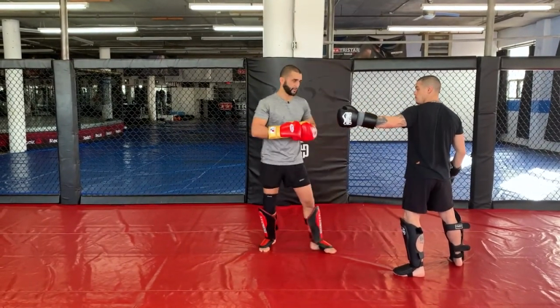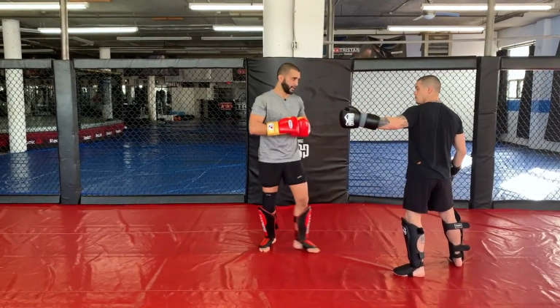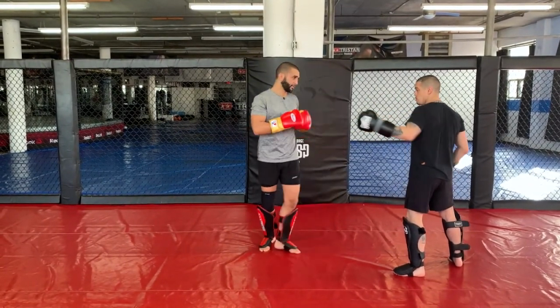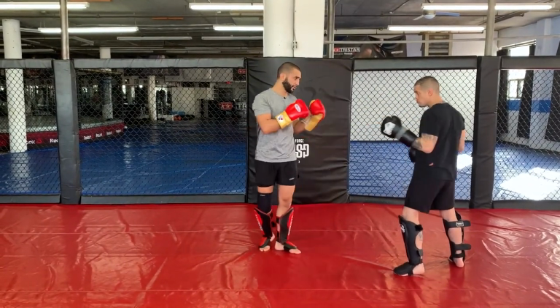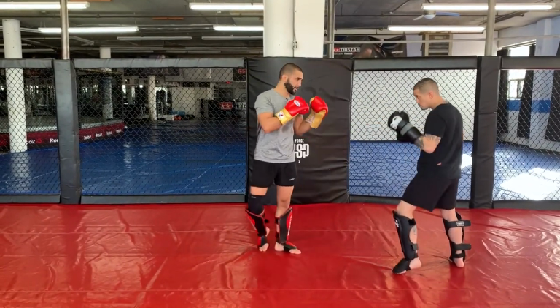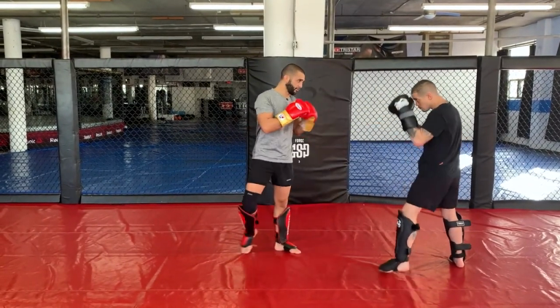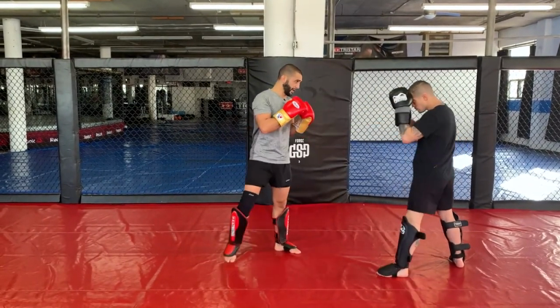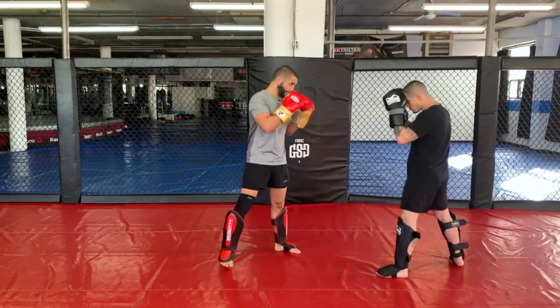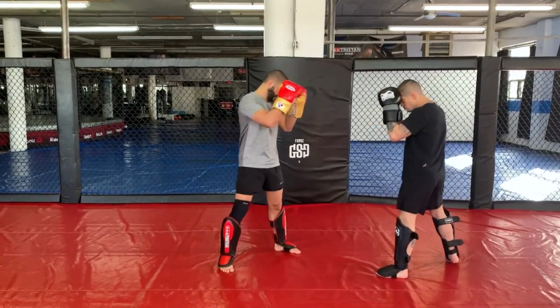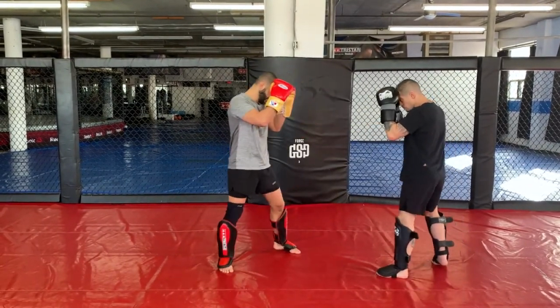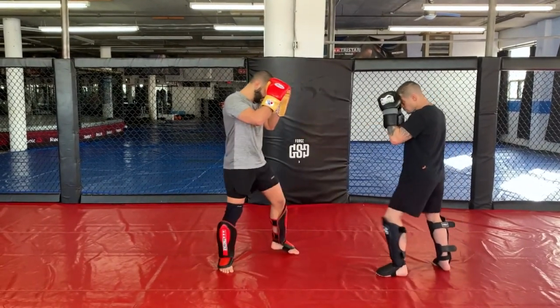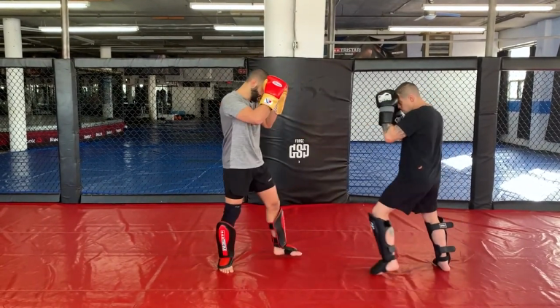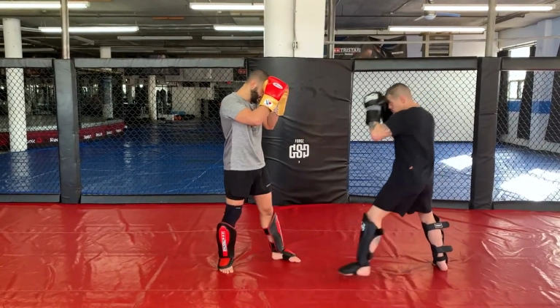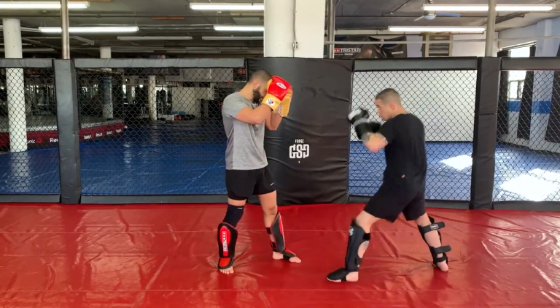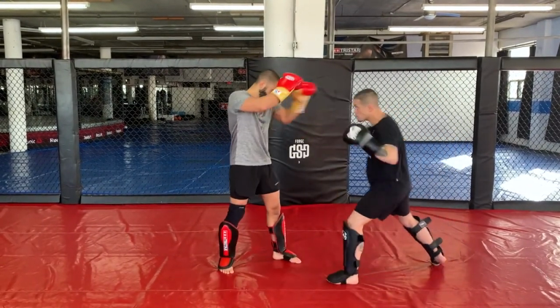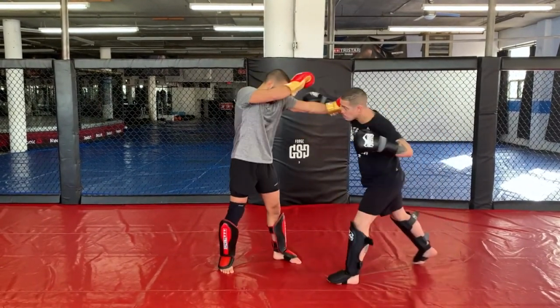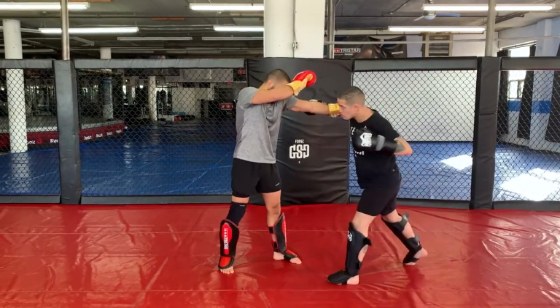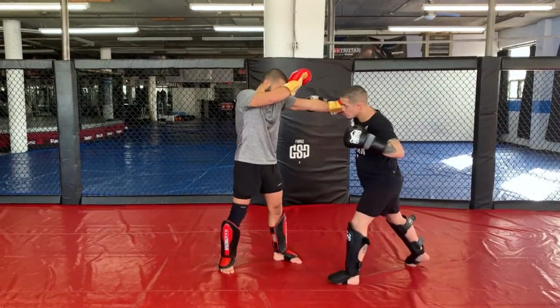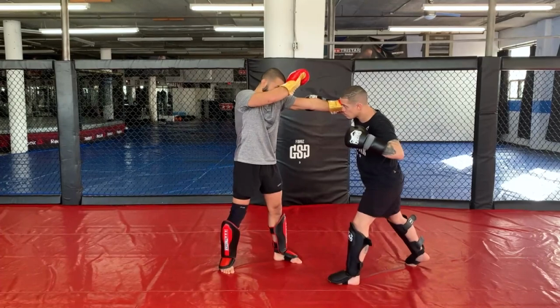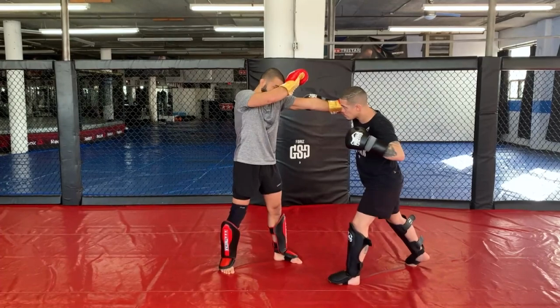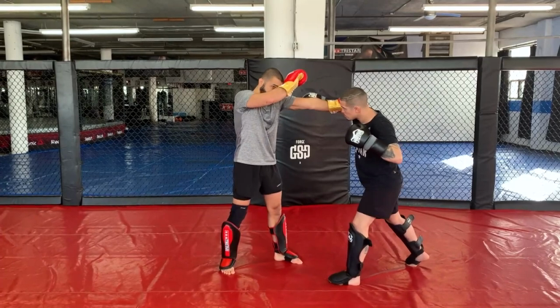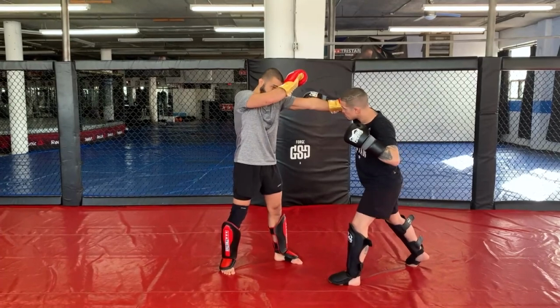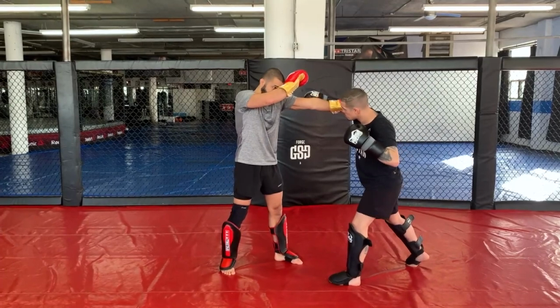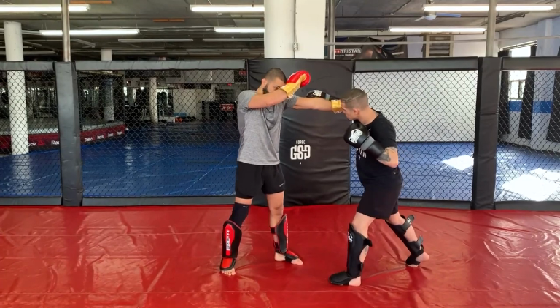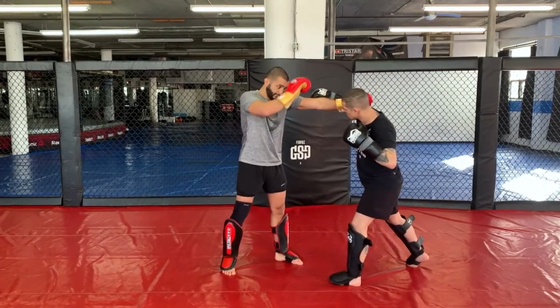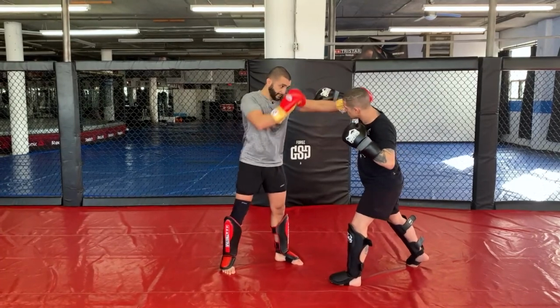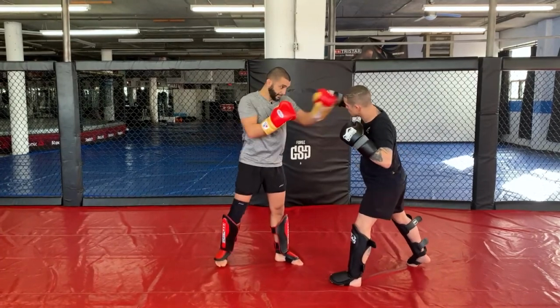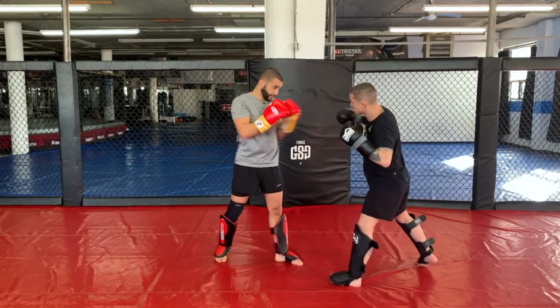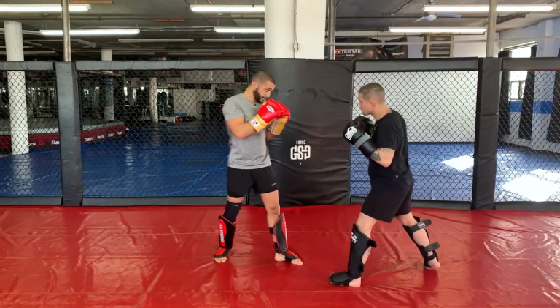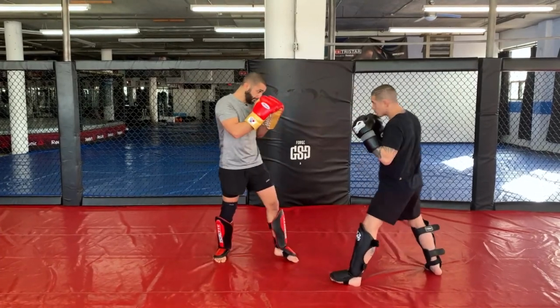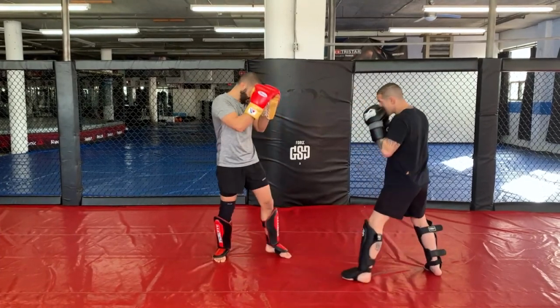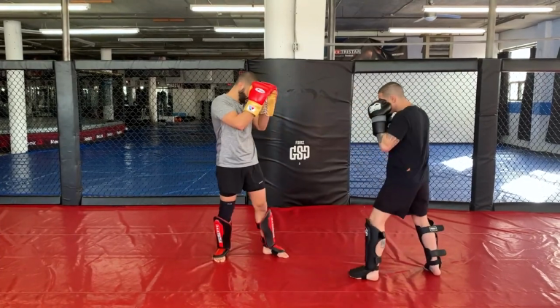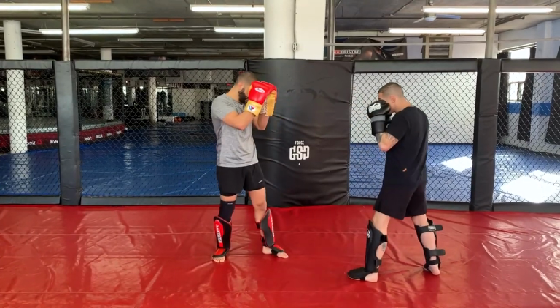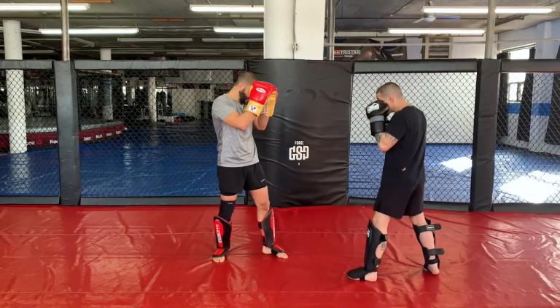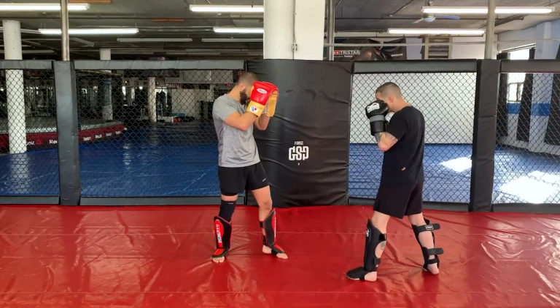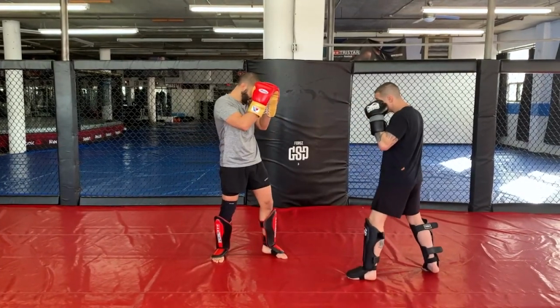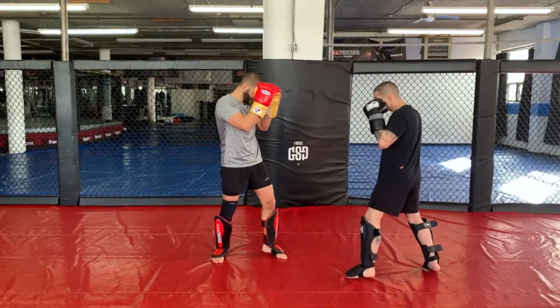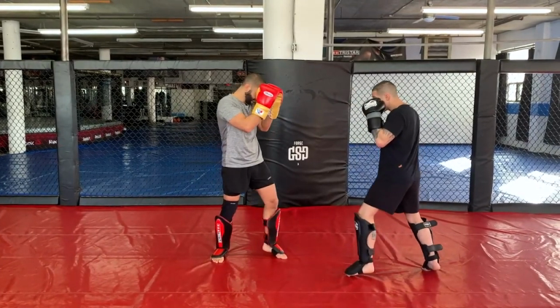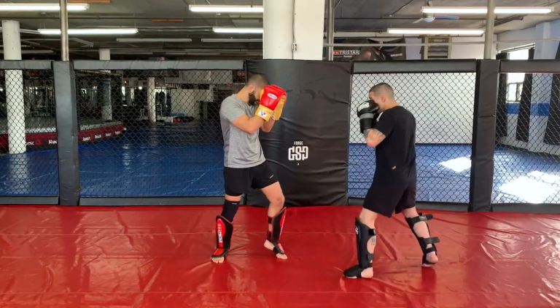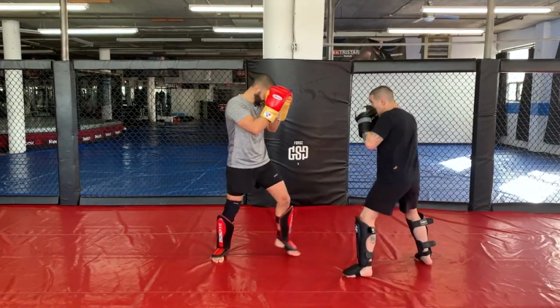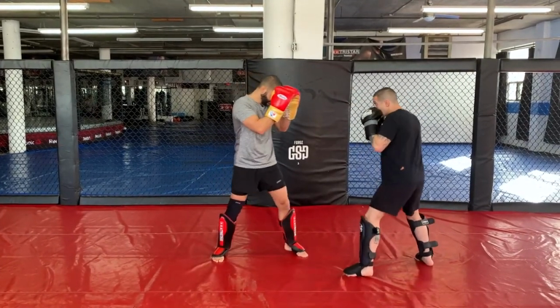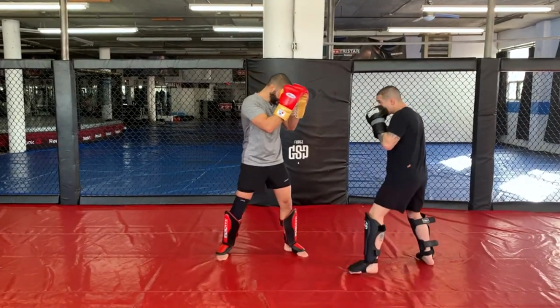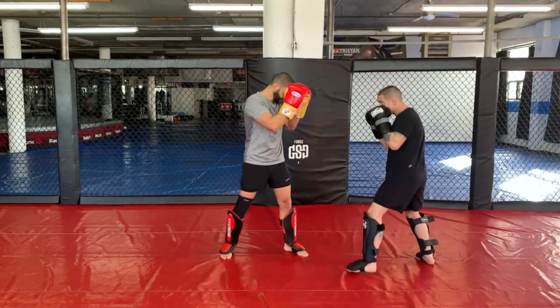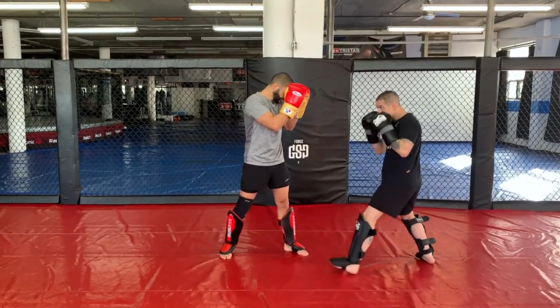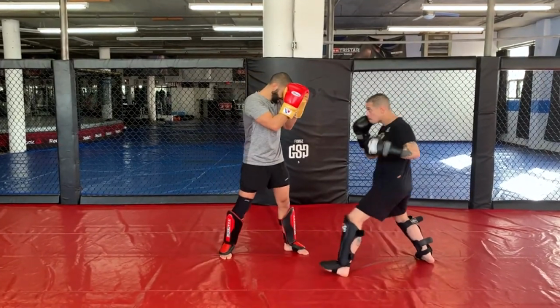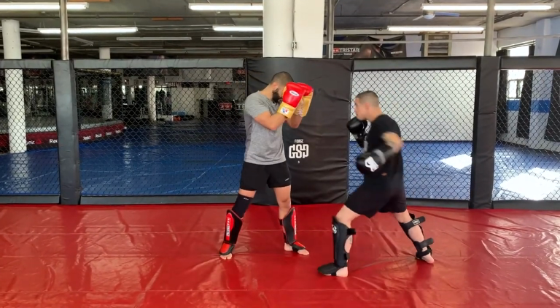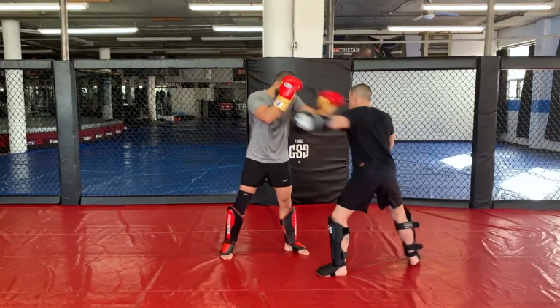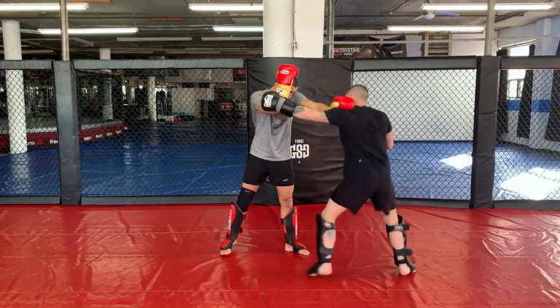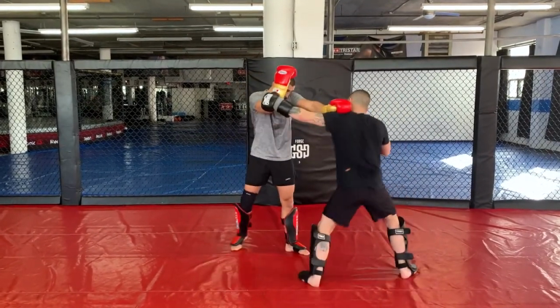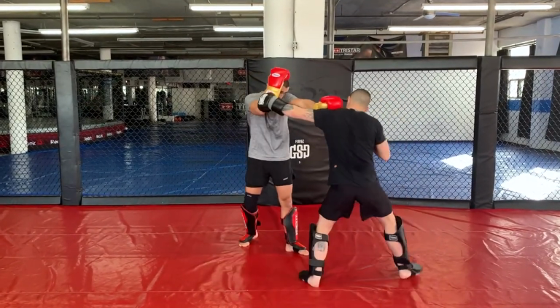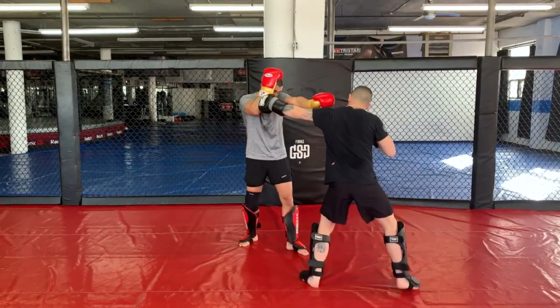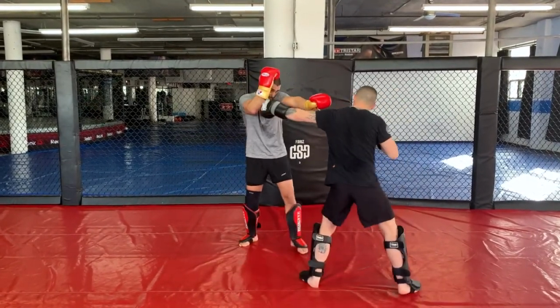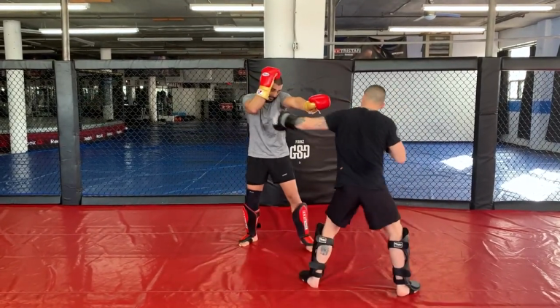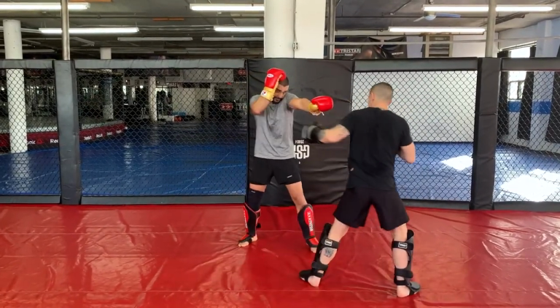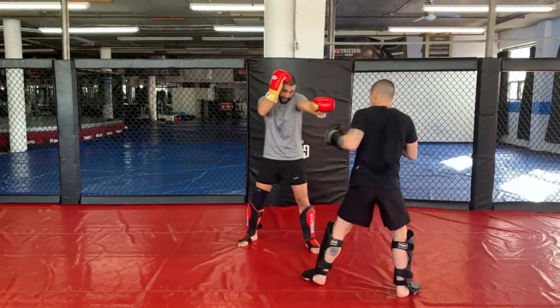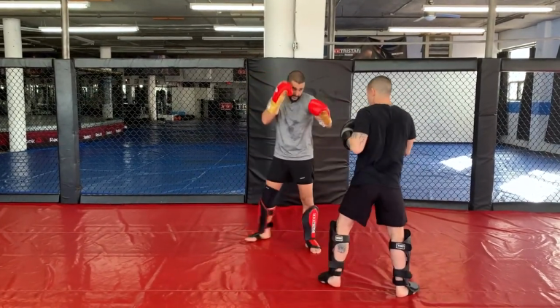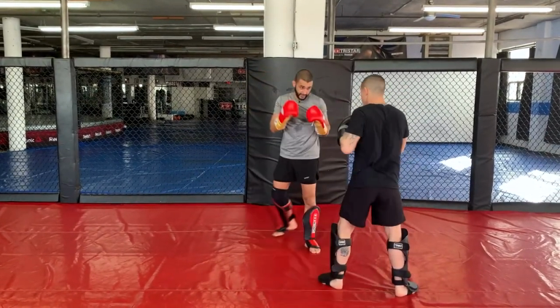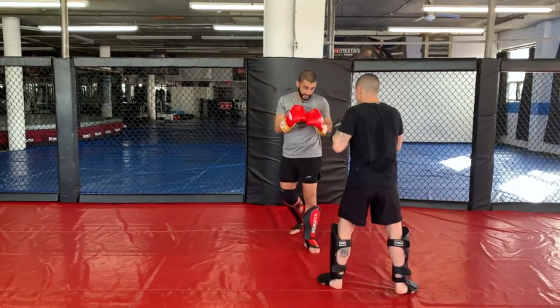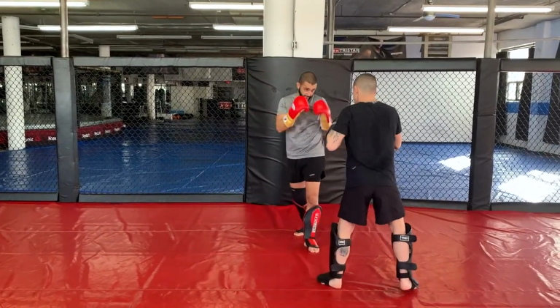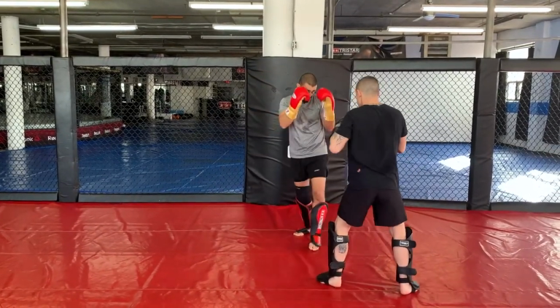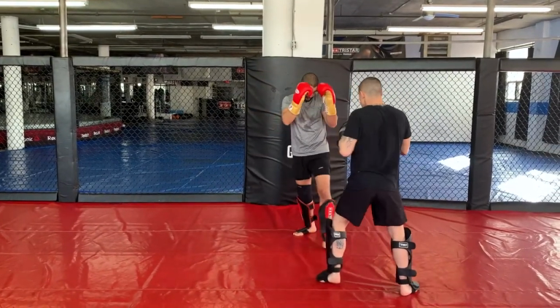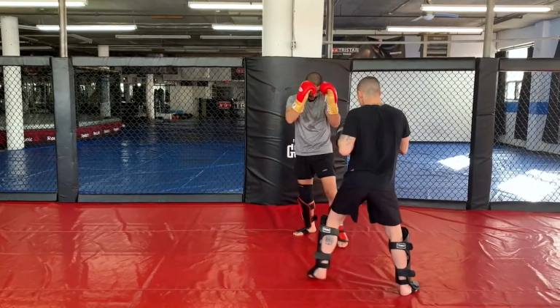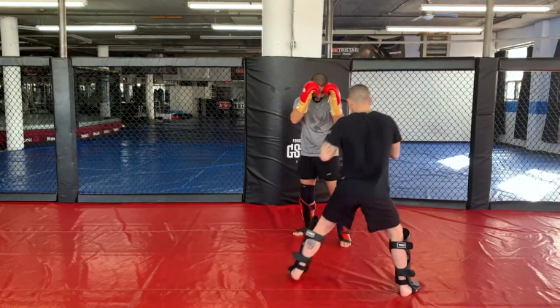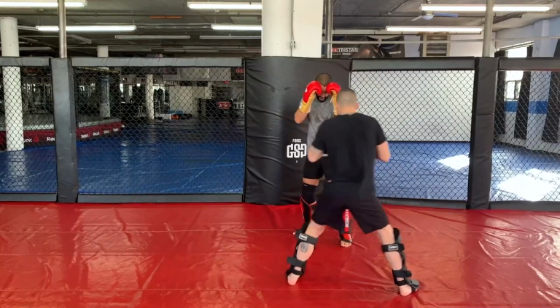Now you throw your overhand right — I'm blocking the right side. If he throws a big loopy hook, I'm blocking the other side. Let's keep alternating.